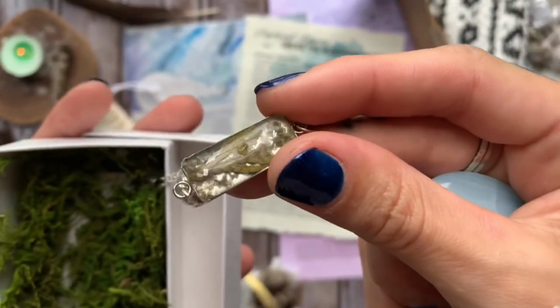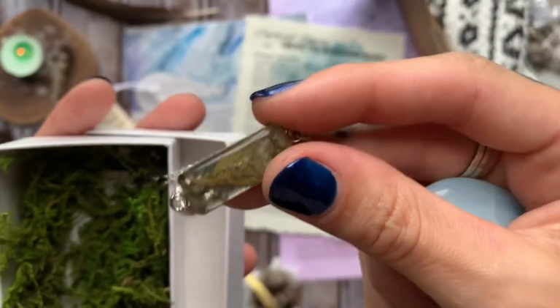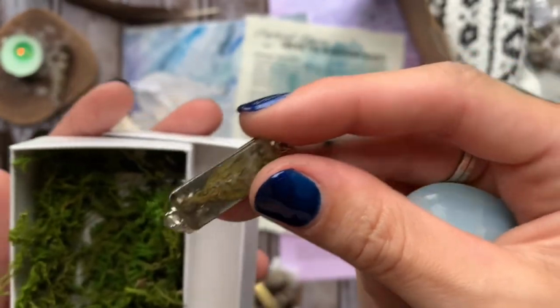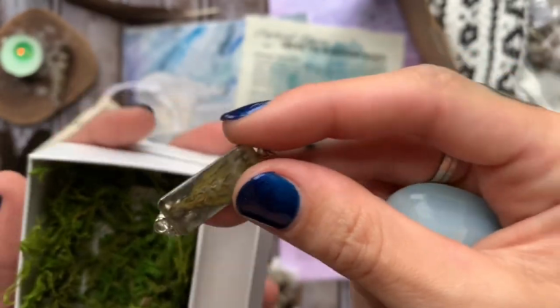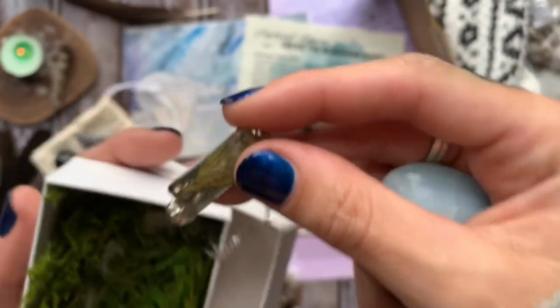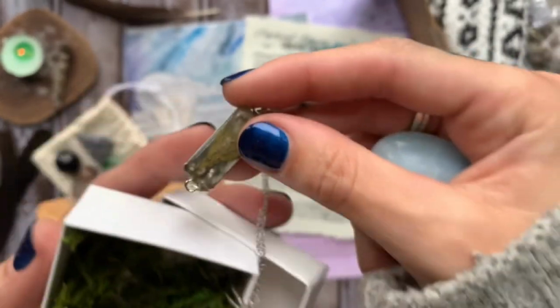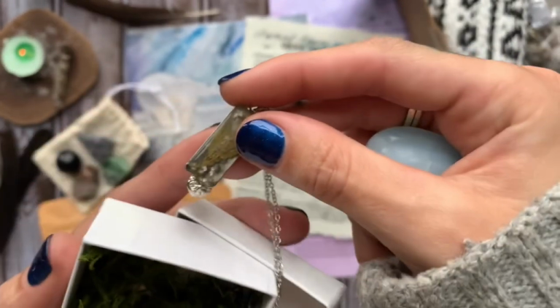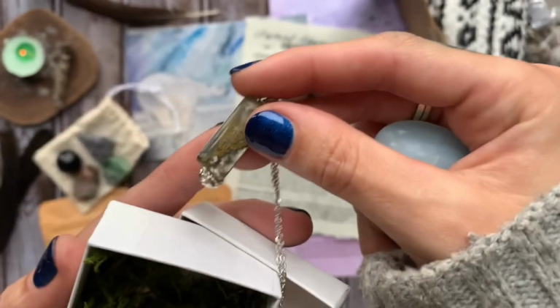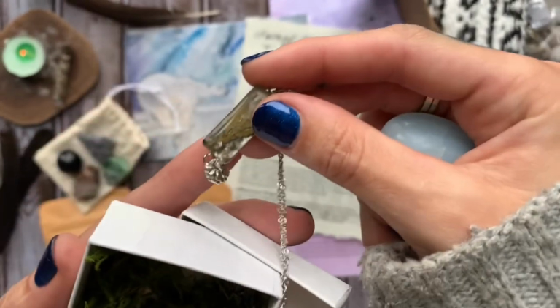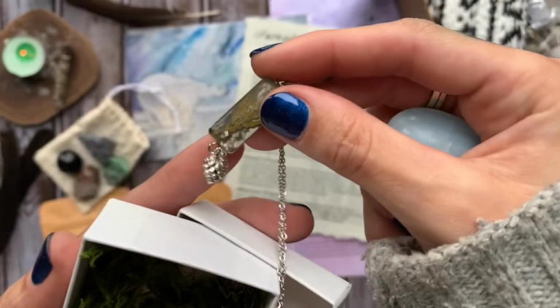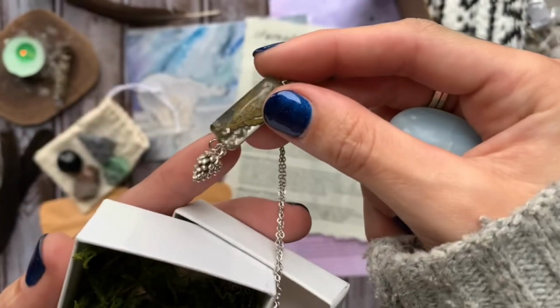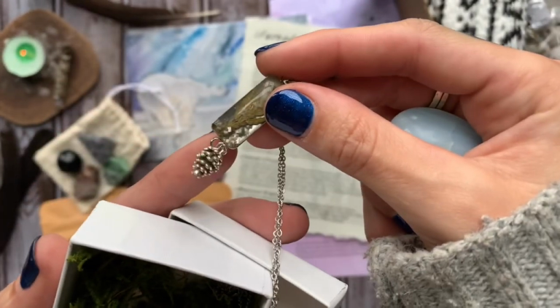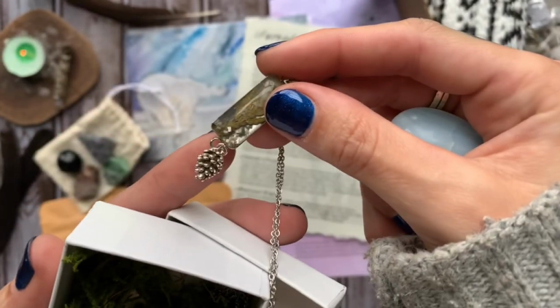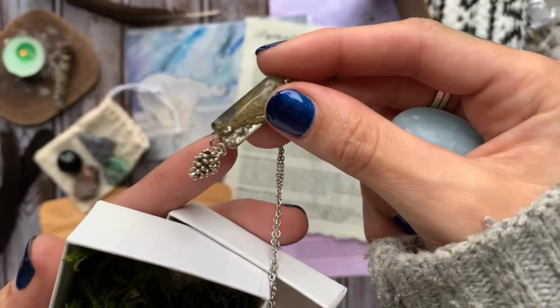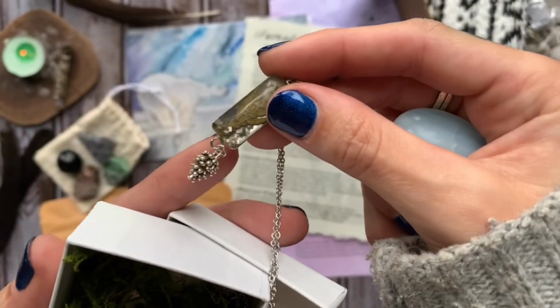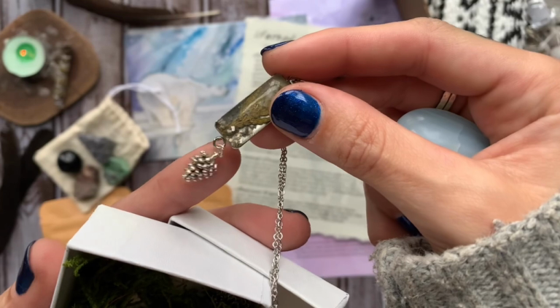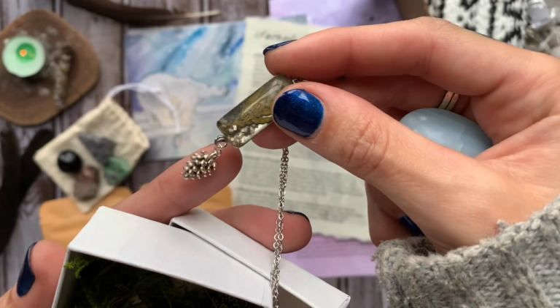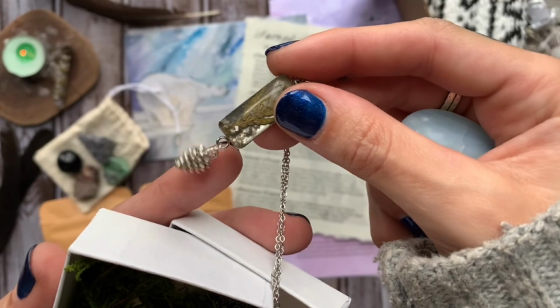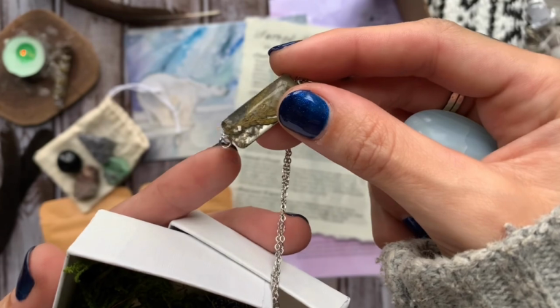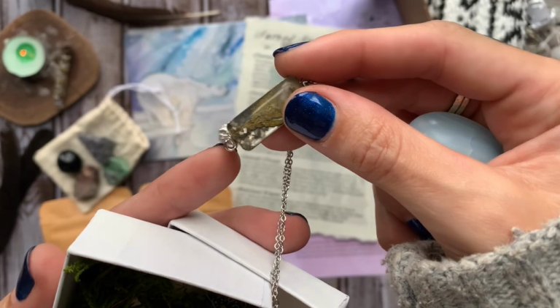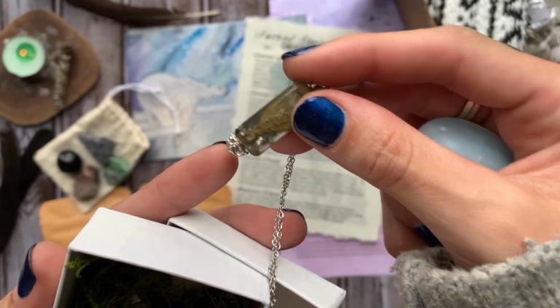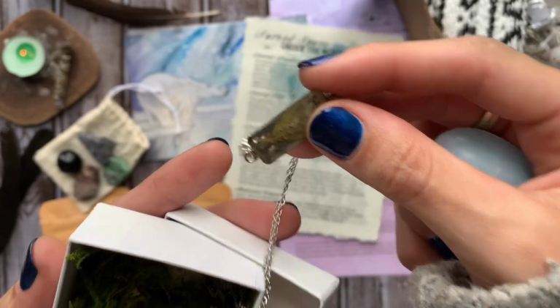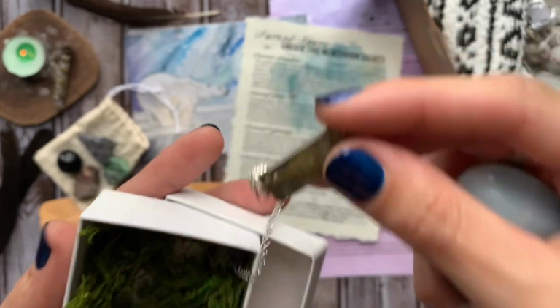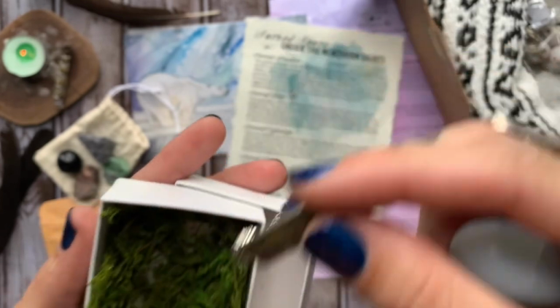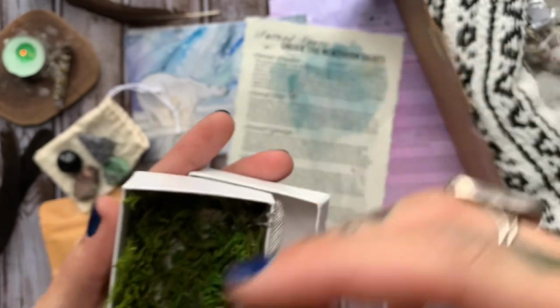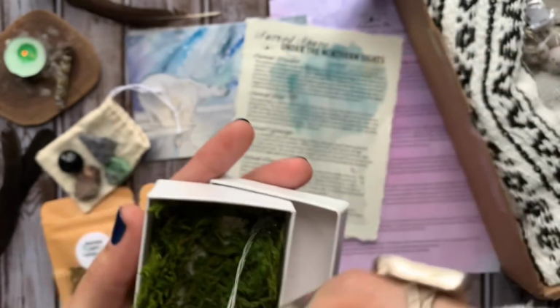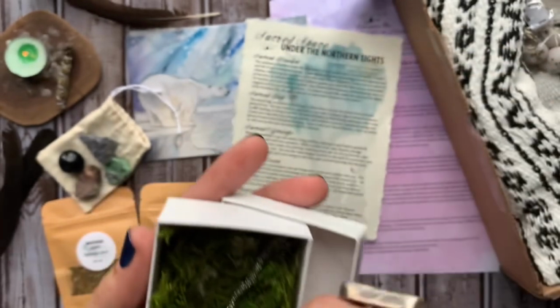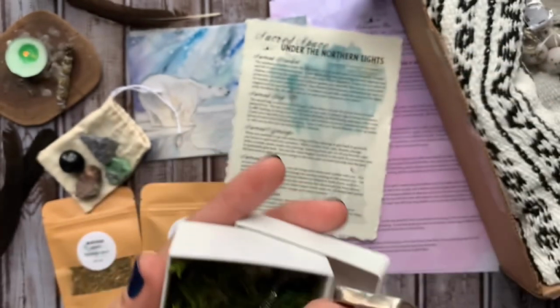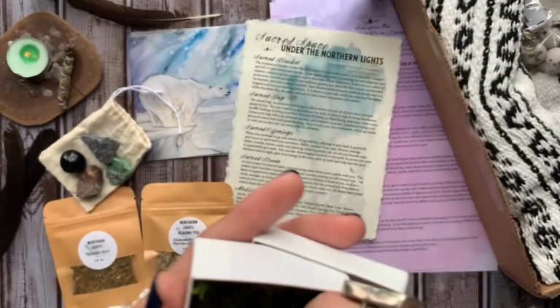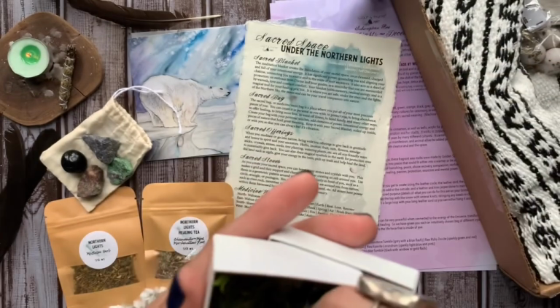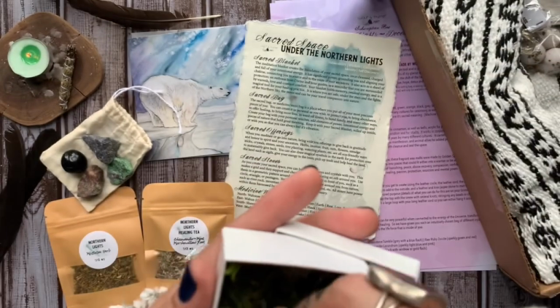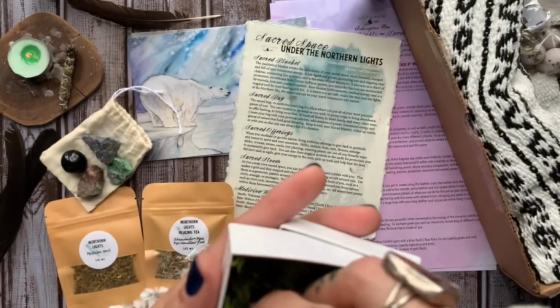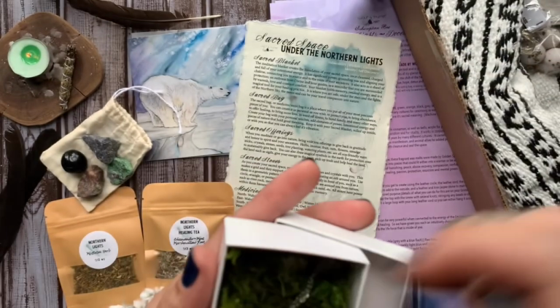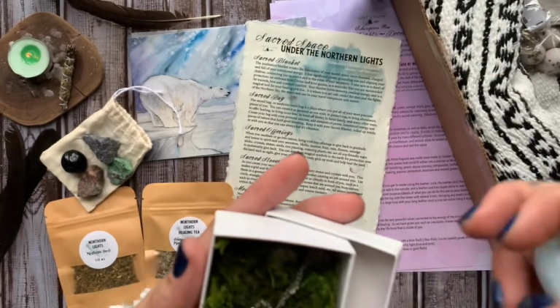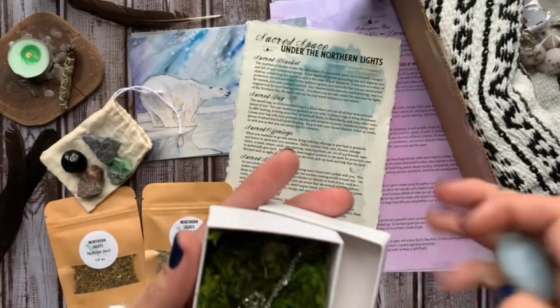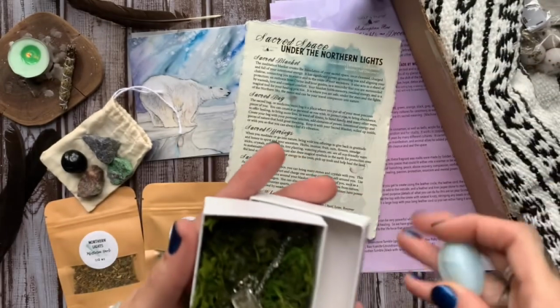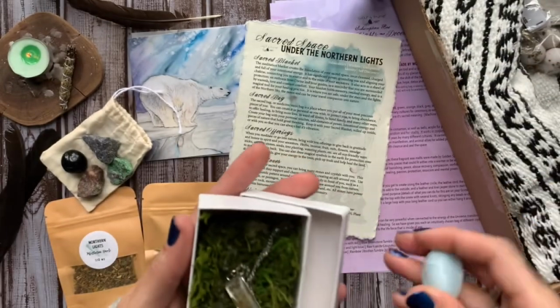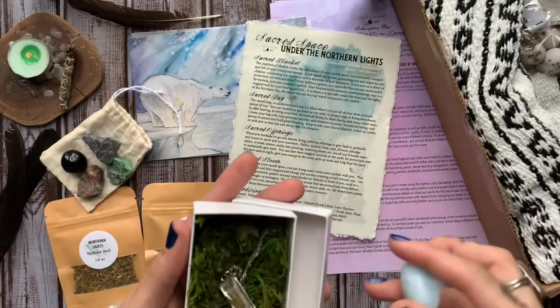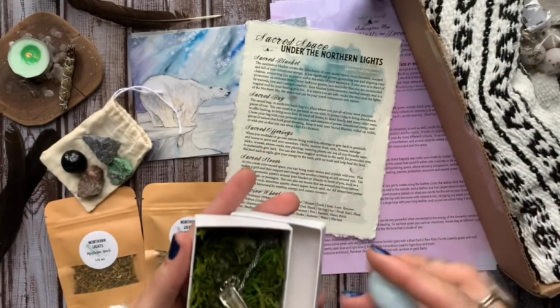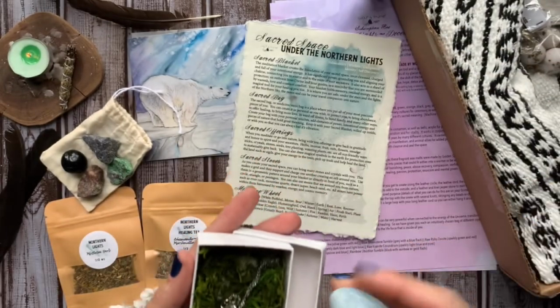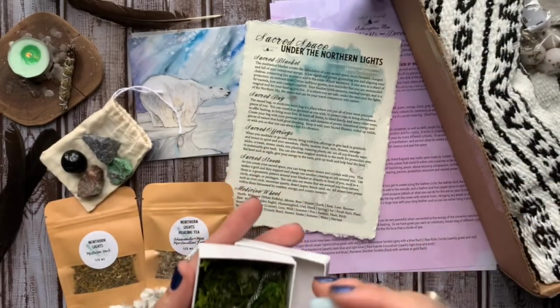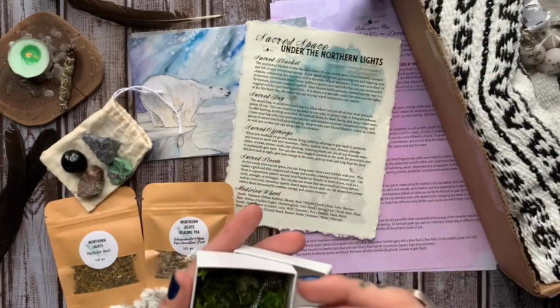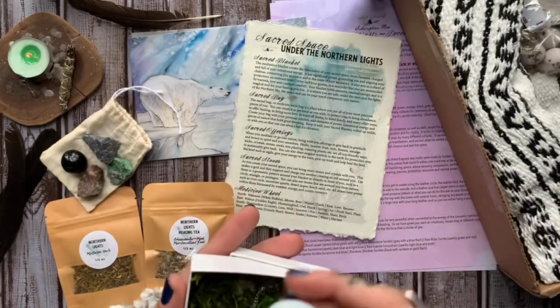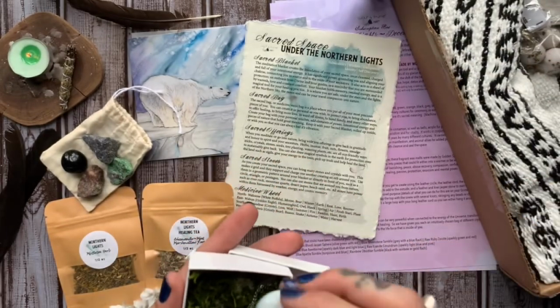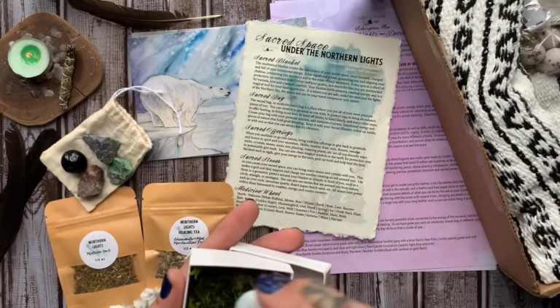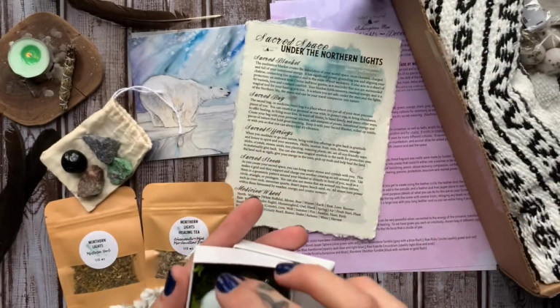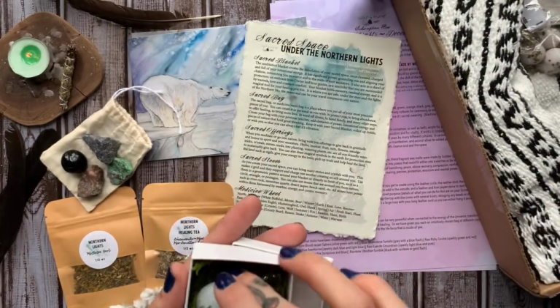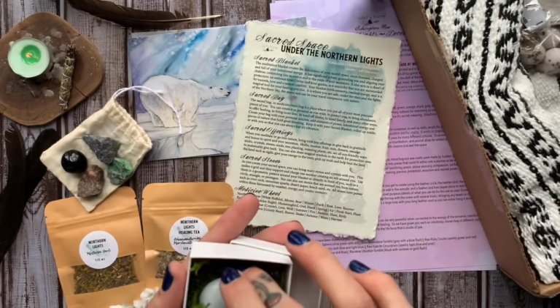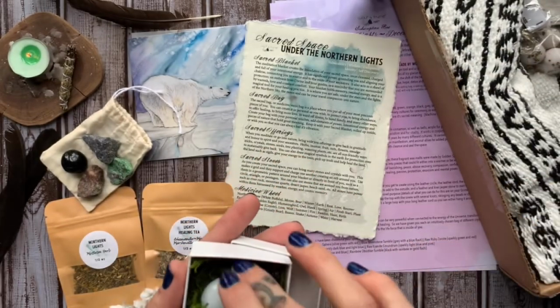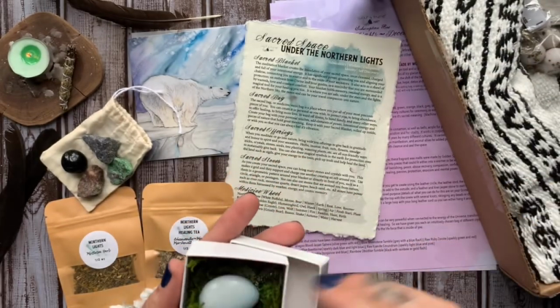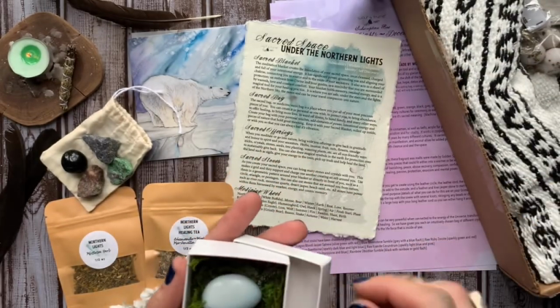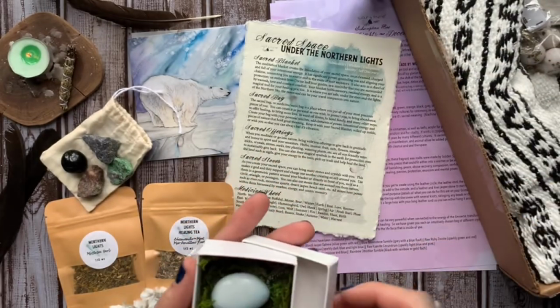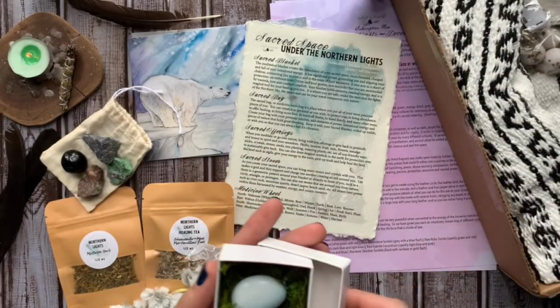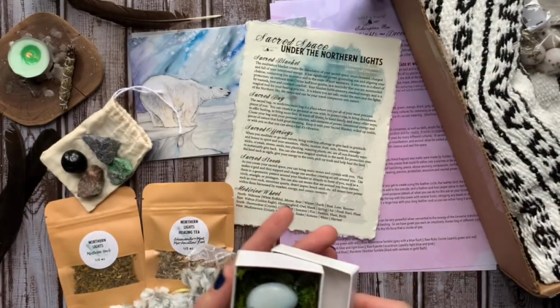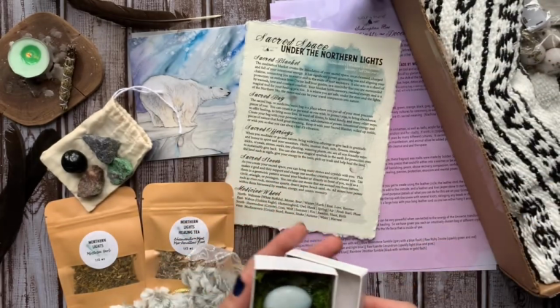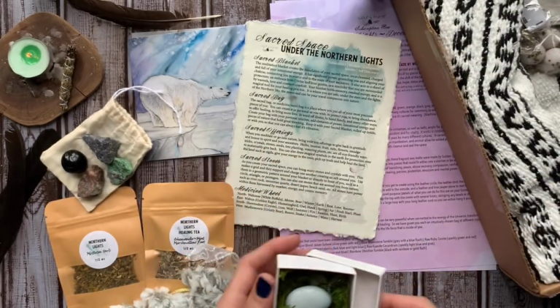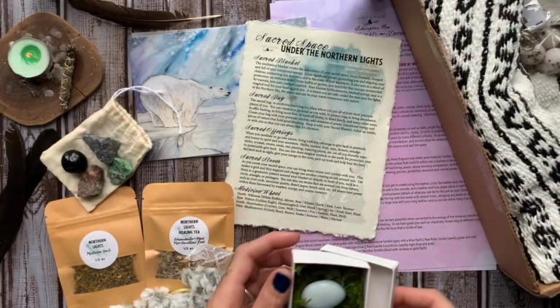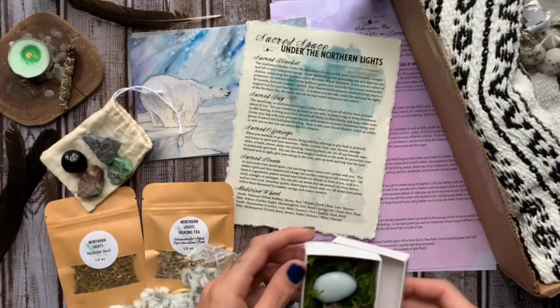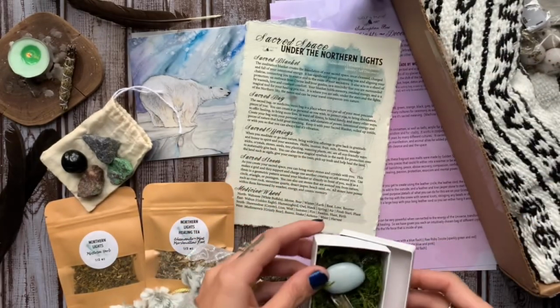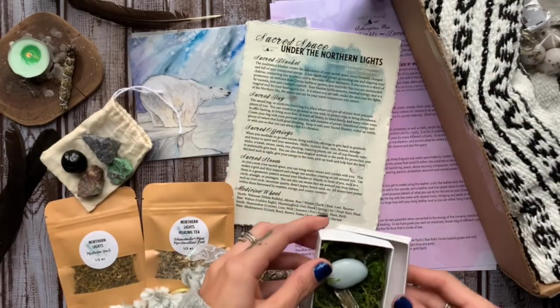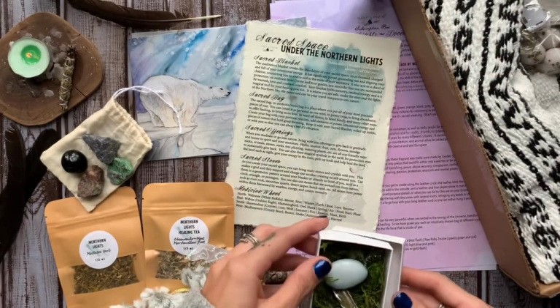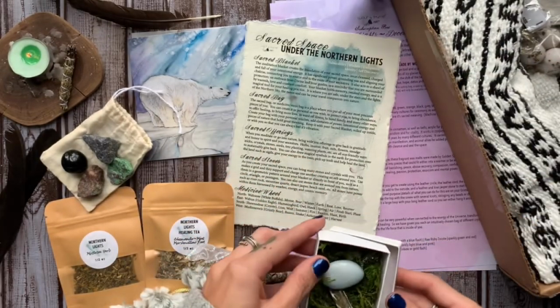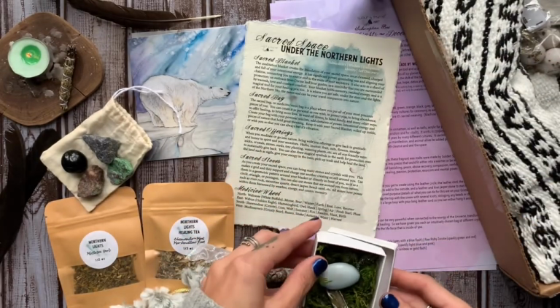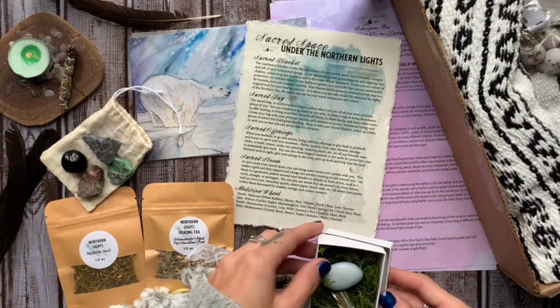Then we have some bonus jewelry from one of the past boxes. It looks like it's some cedar and resin, and then it has a little pinecone charm on the end.